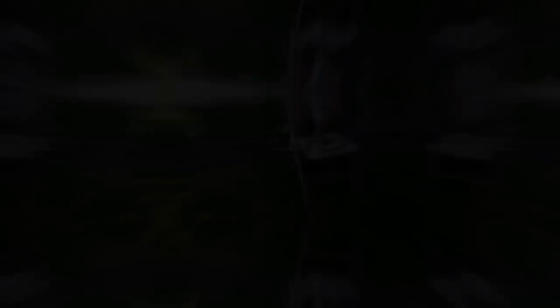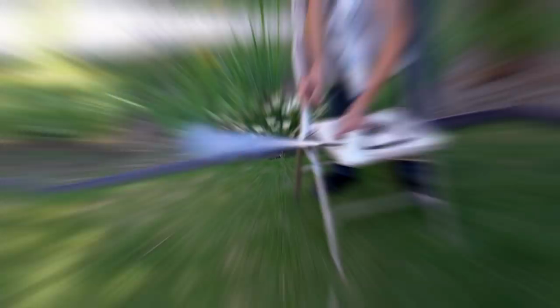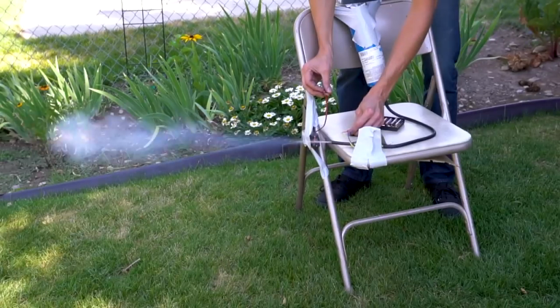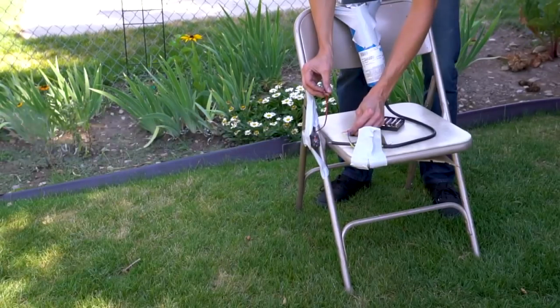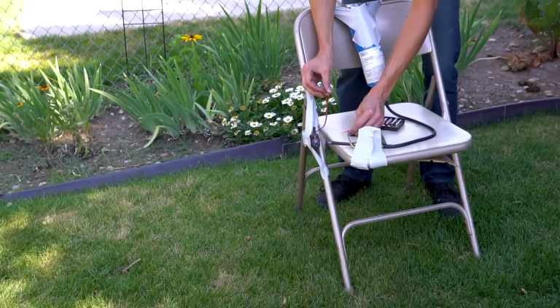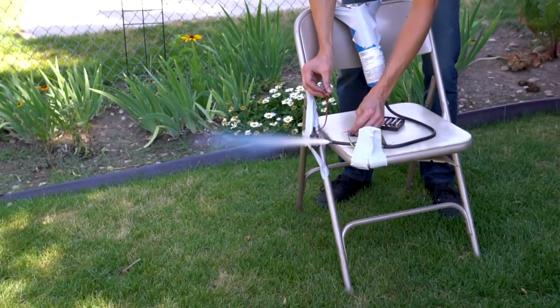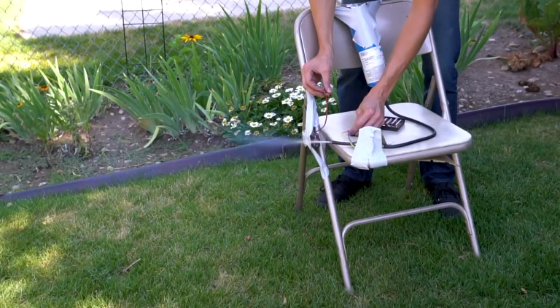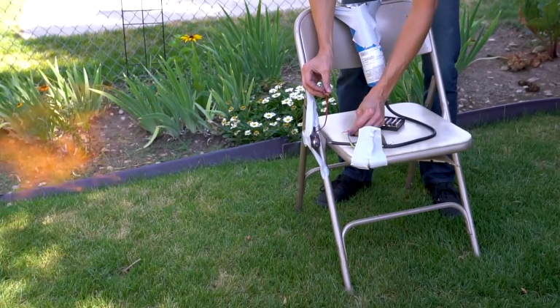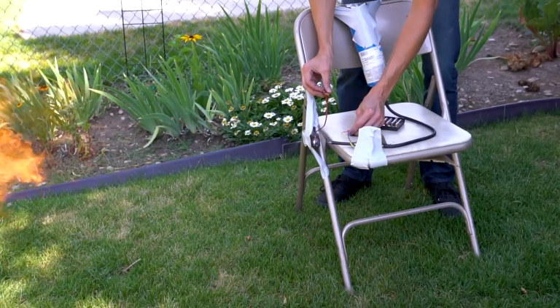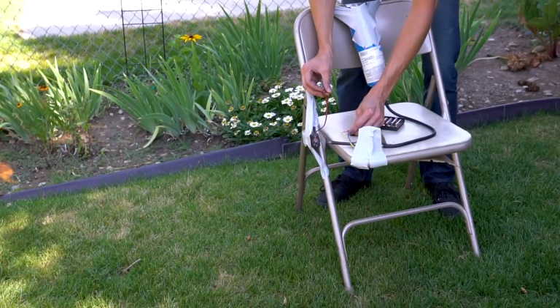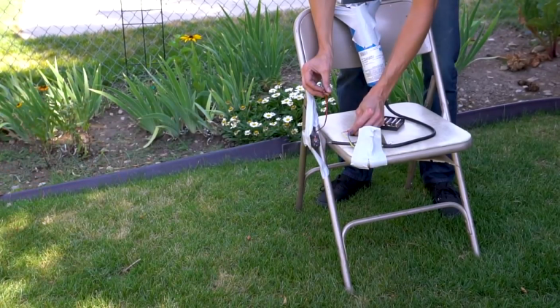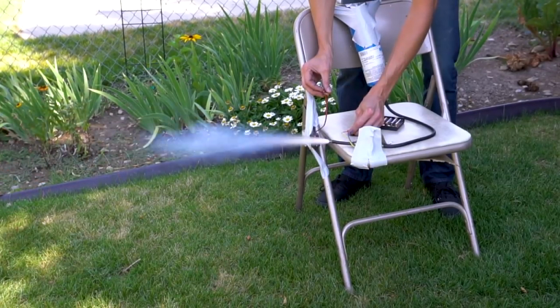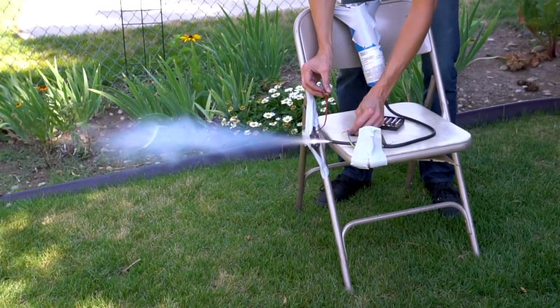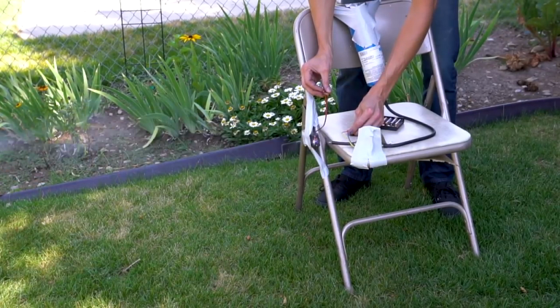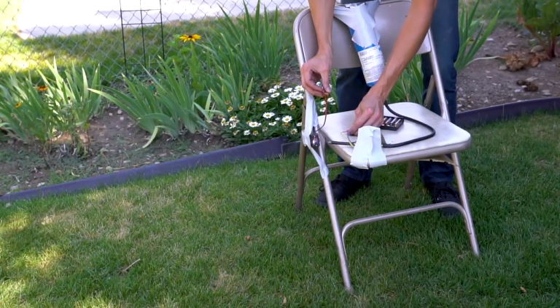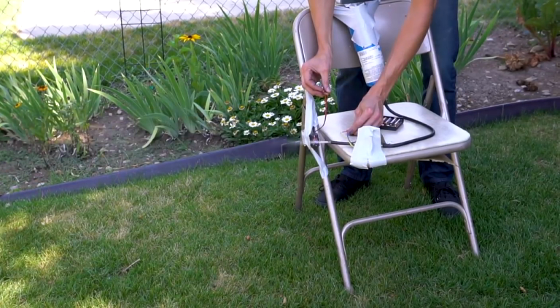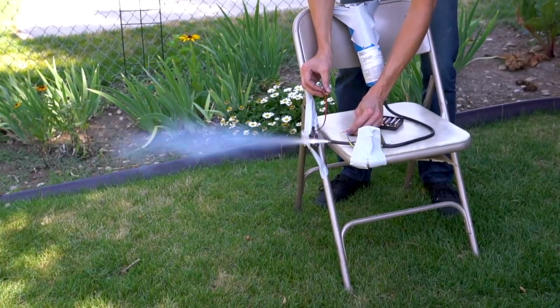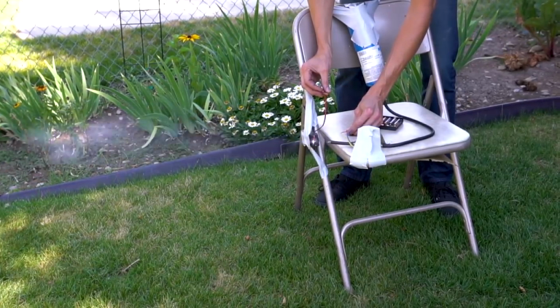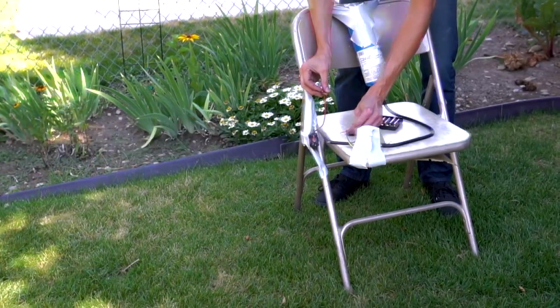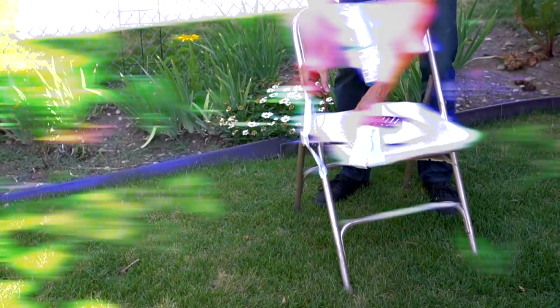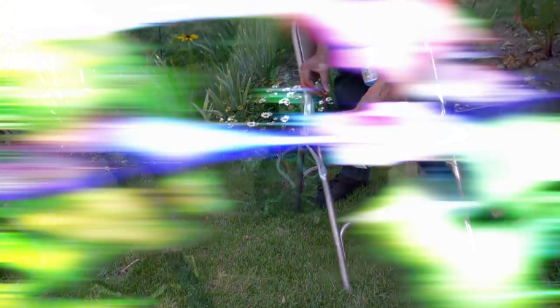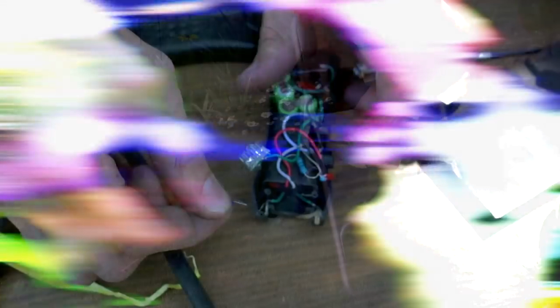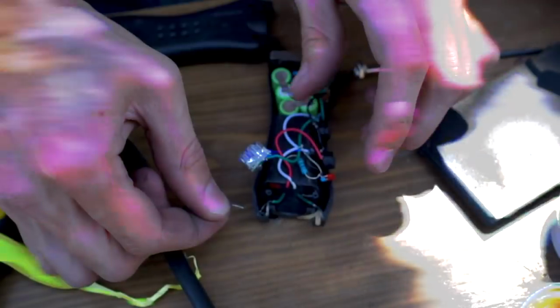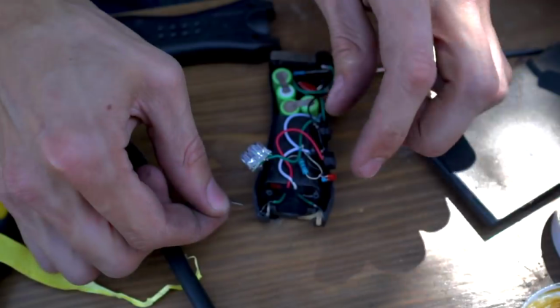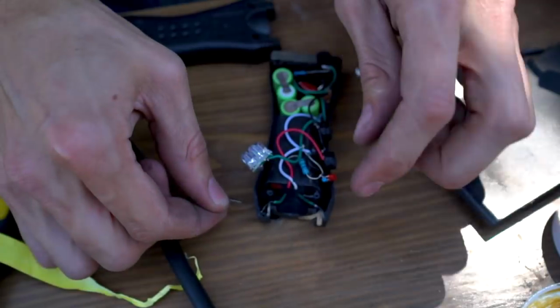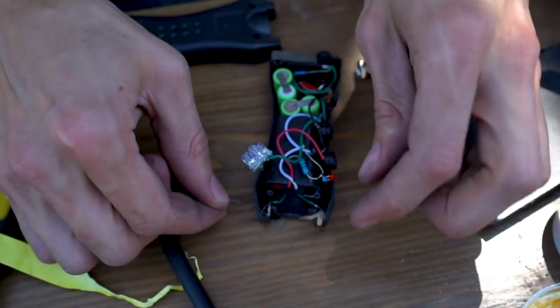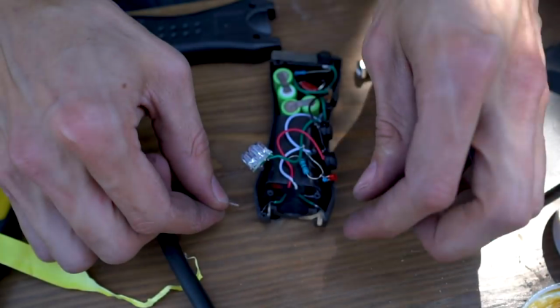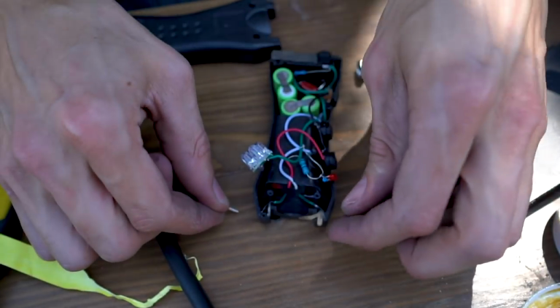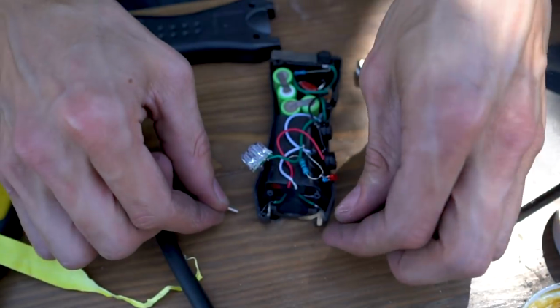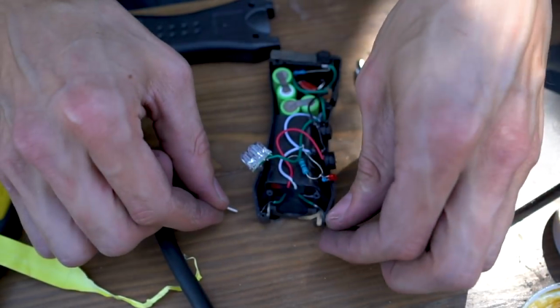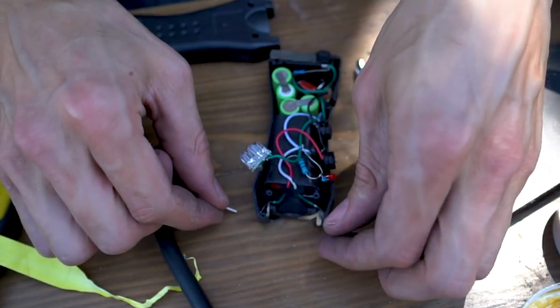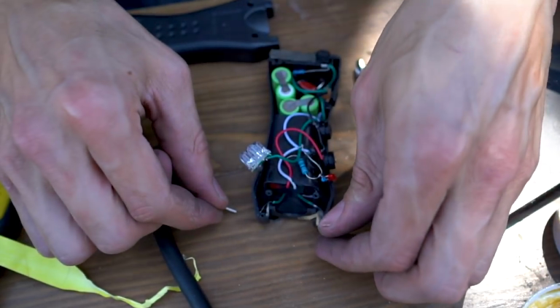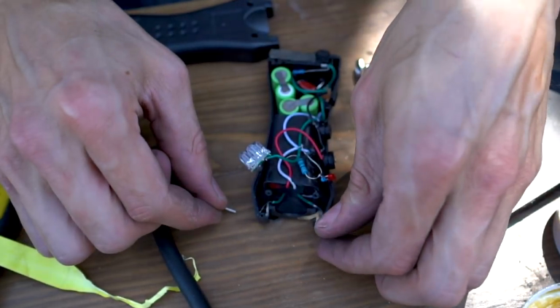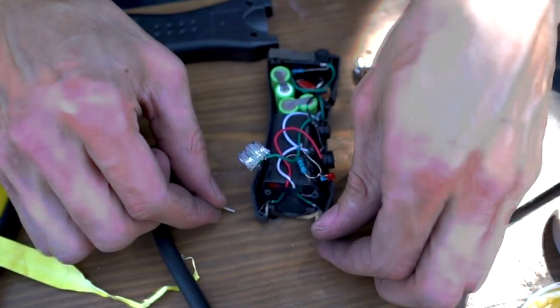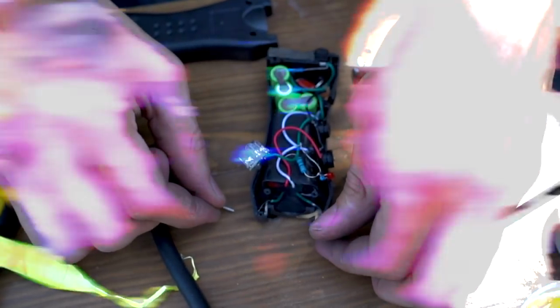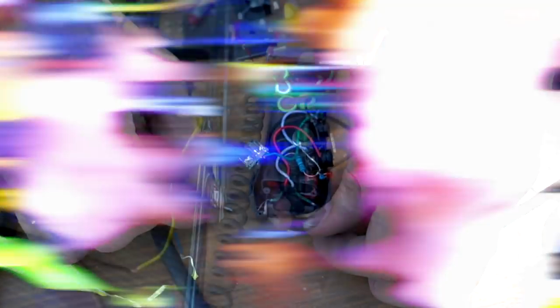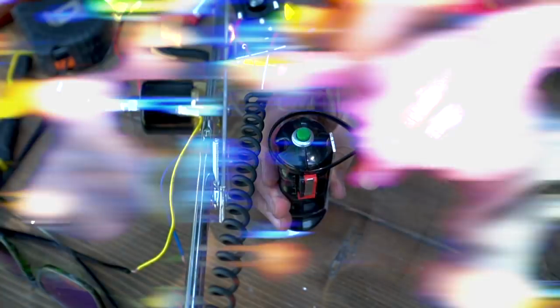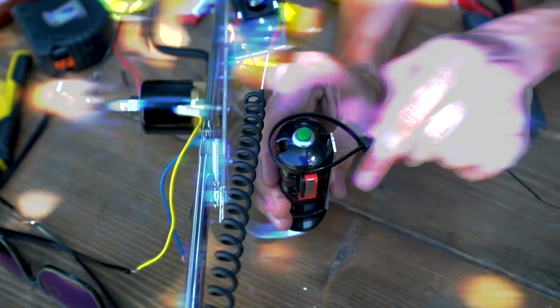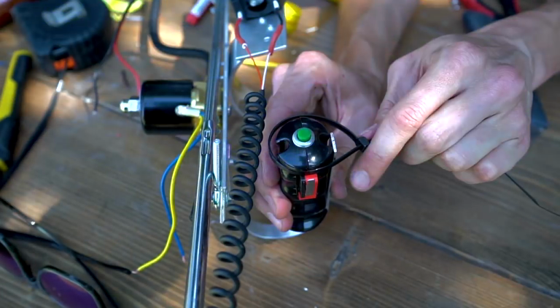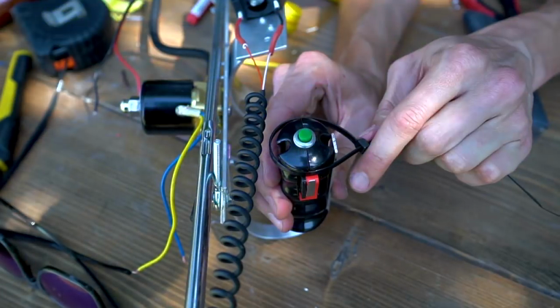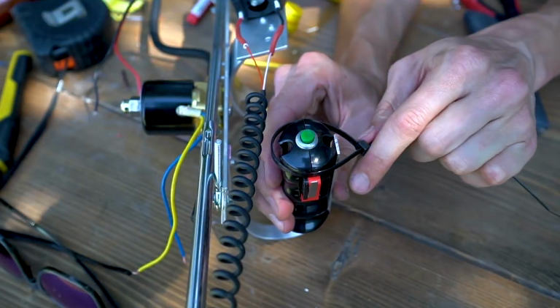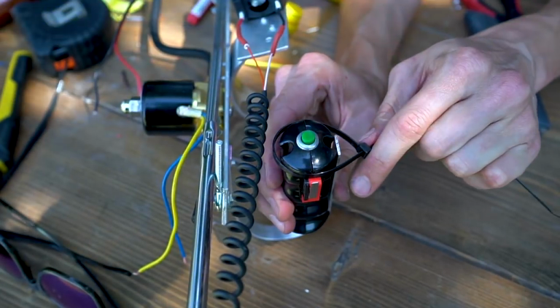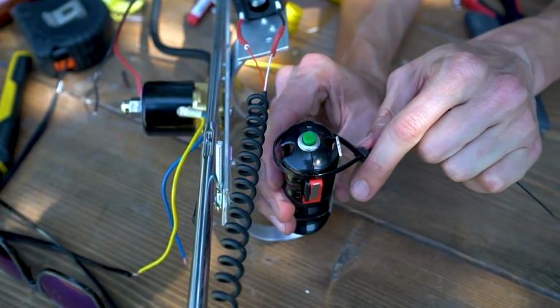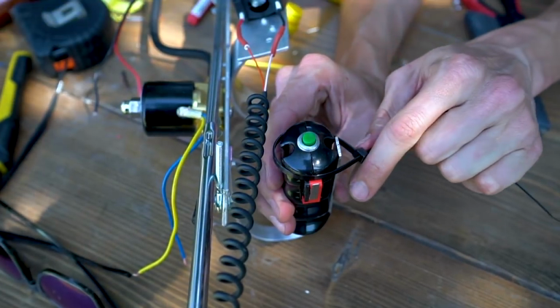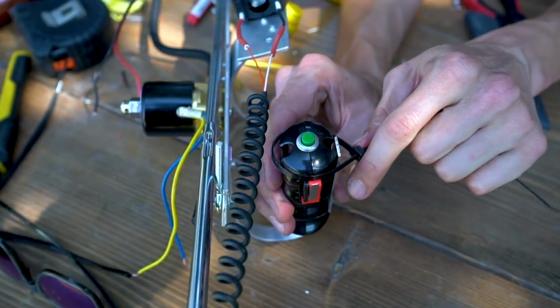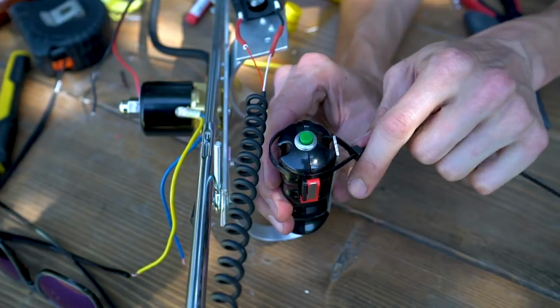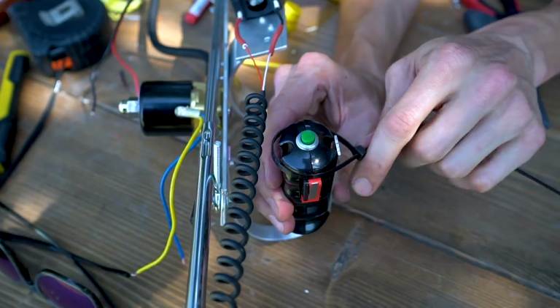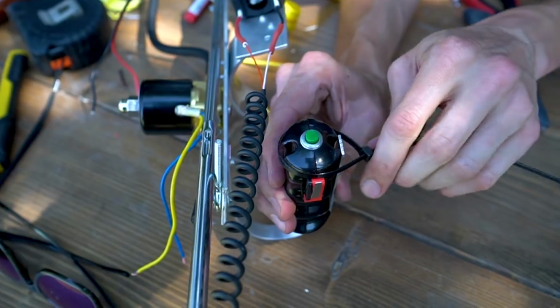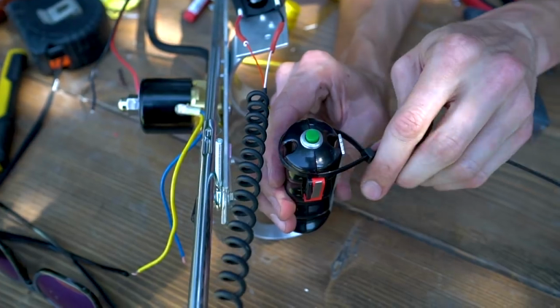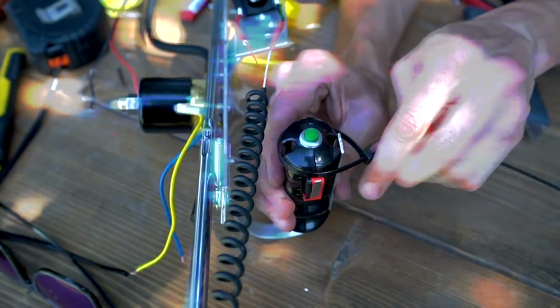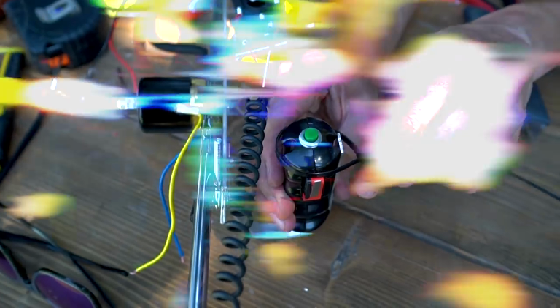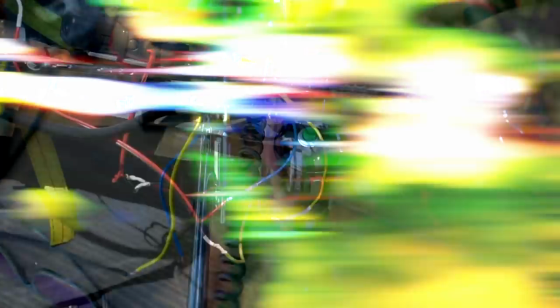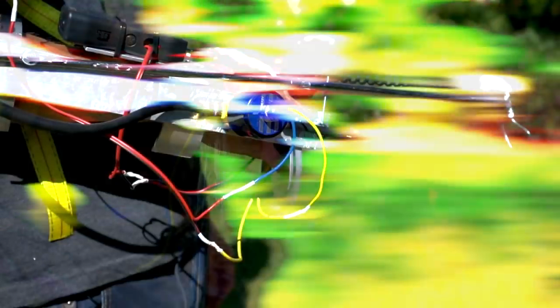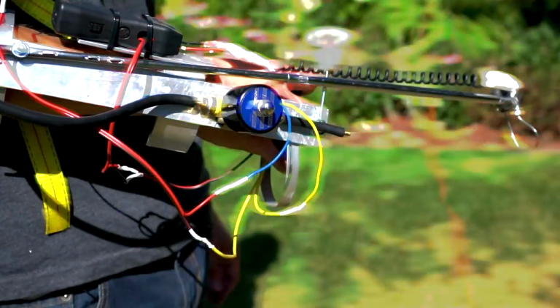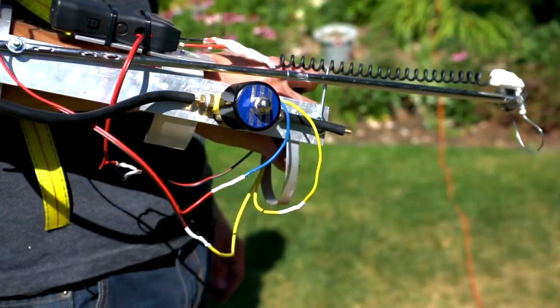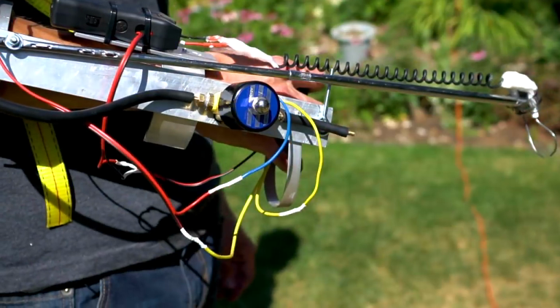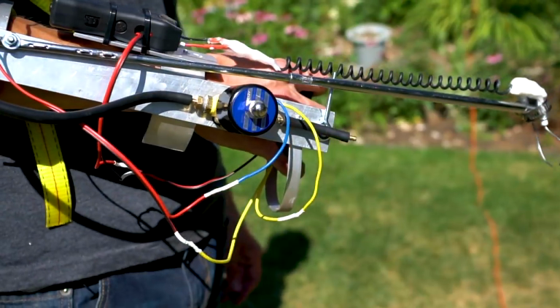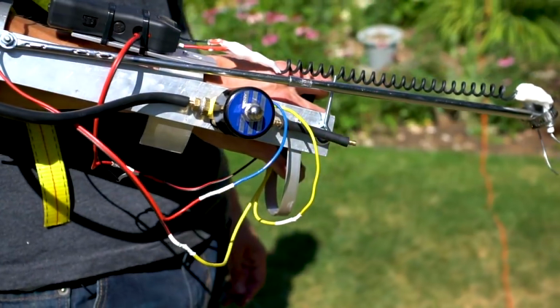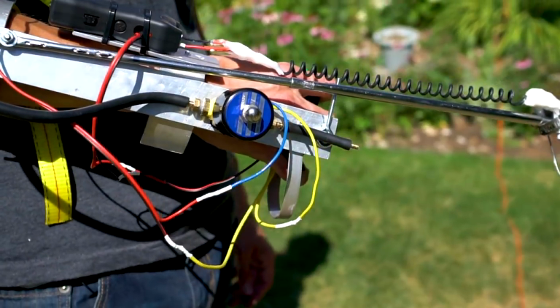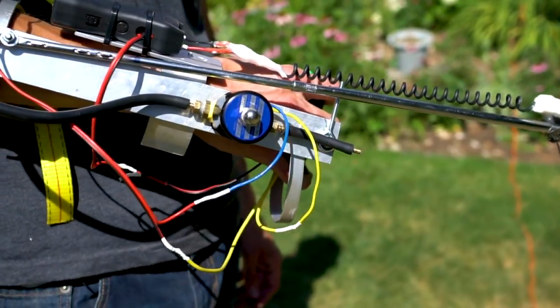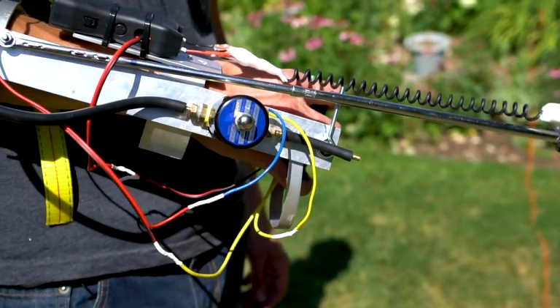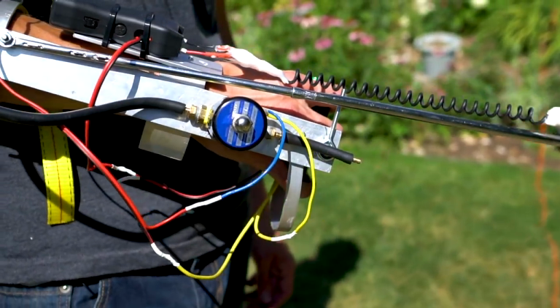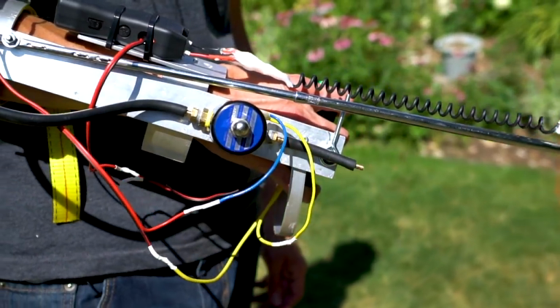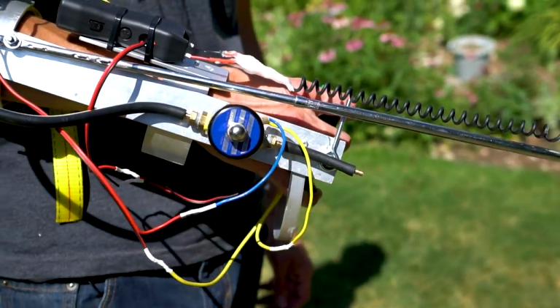In our last video we showed you how to assemble some of the electronics inside our flamethrower arm, and in today's video we'll be finishing those up and testing it out on my arm.